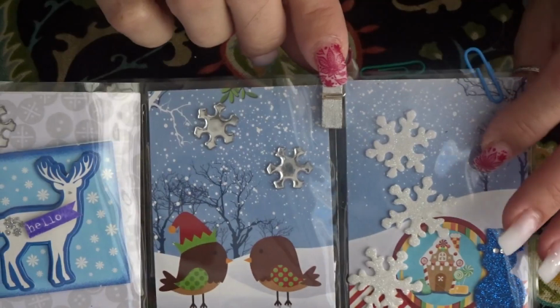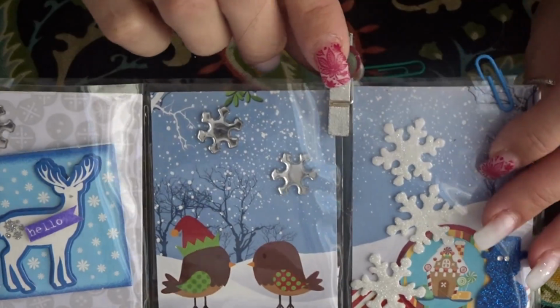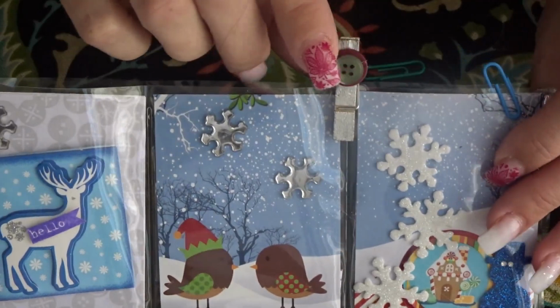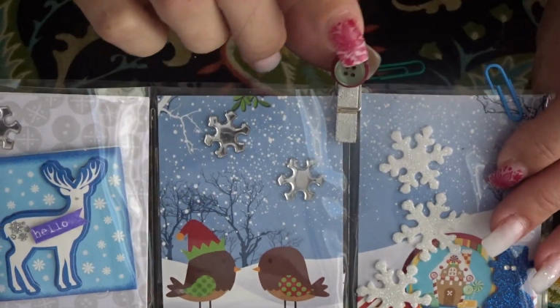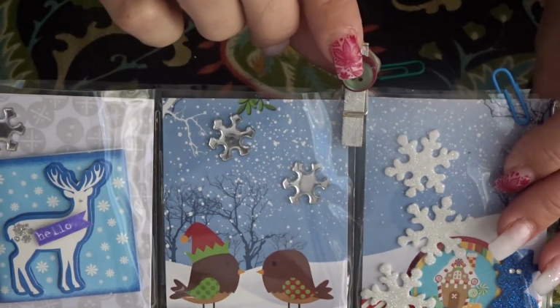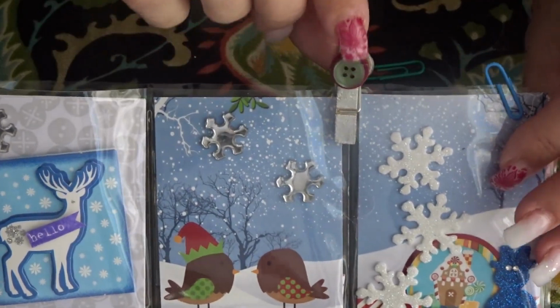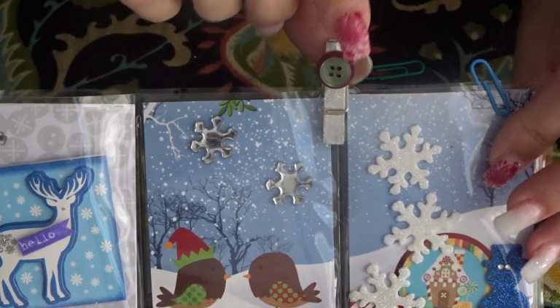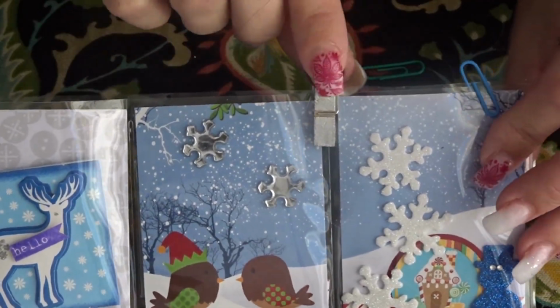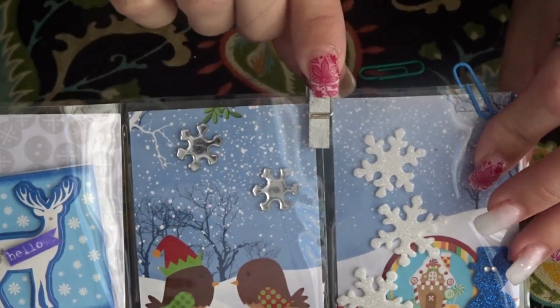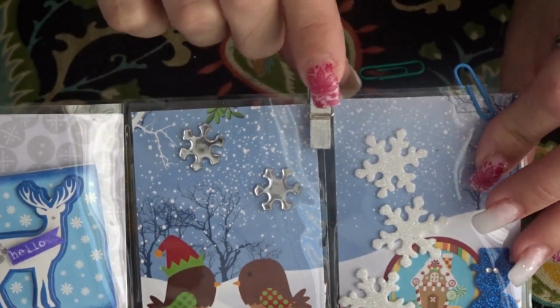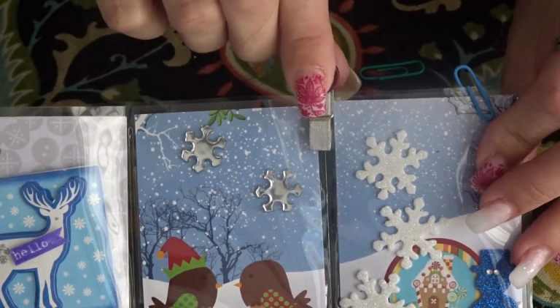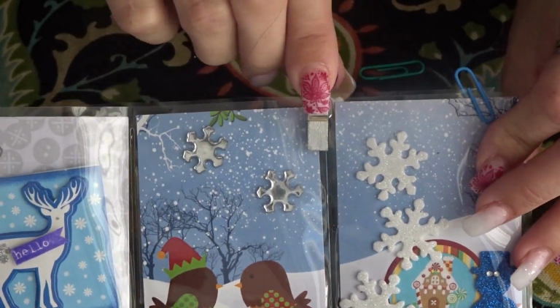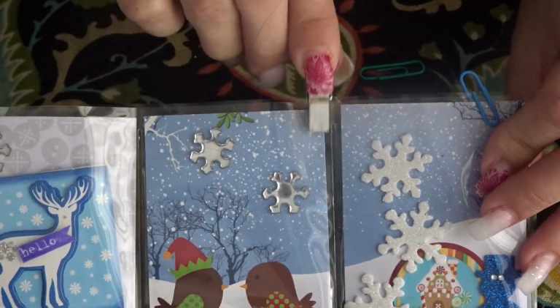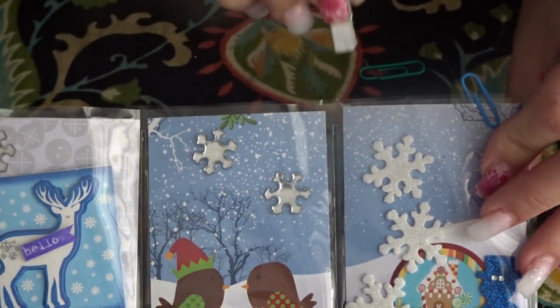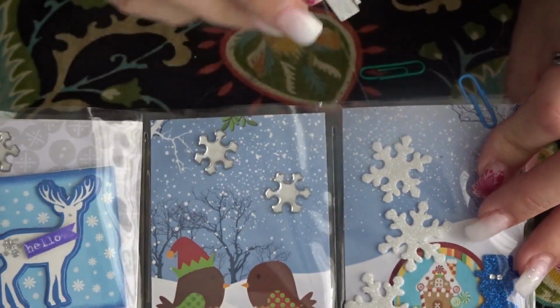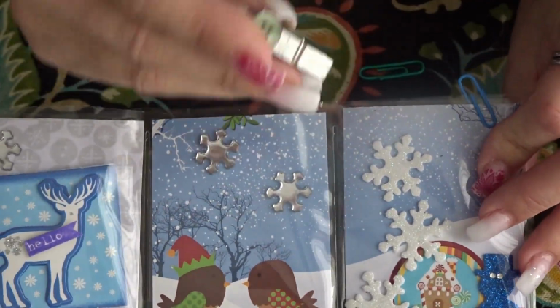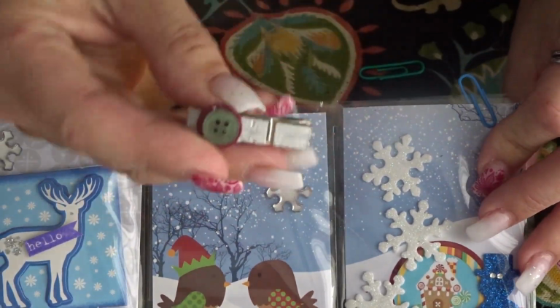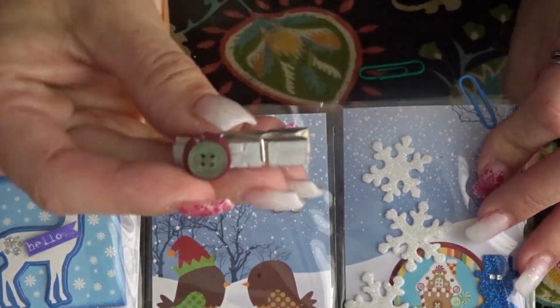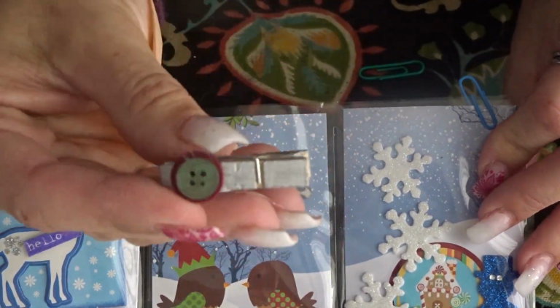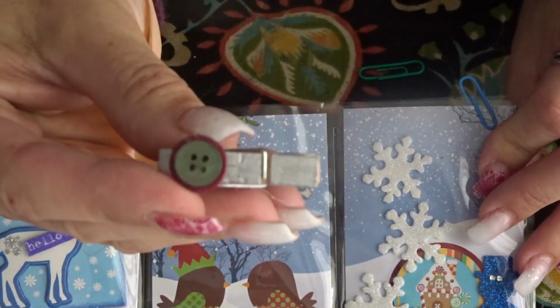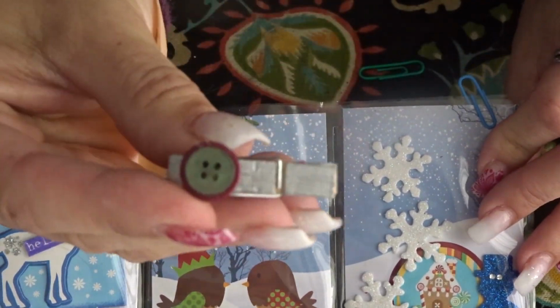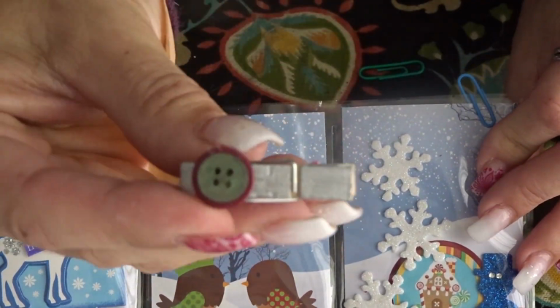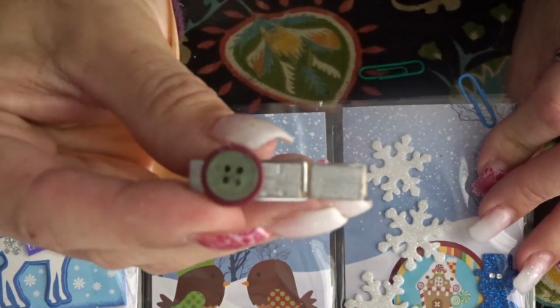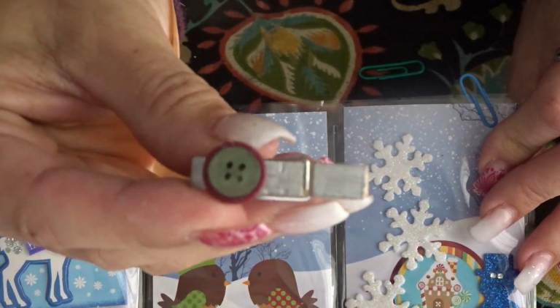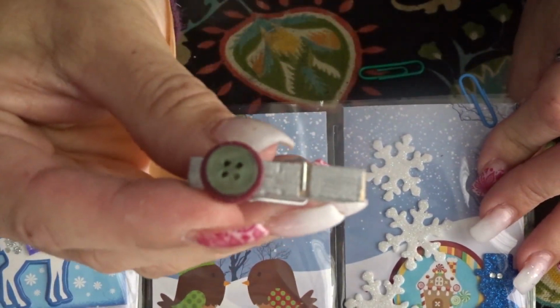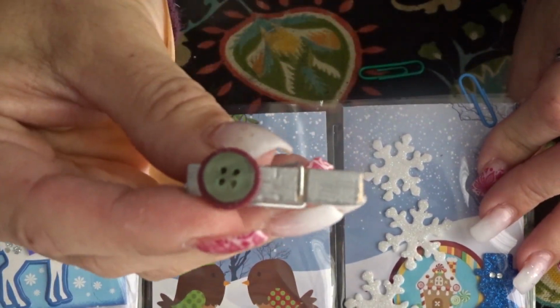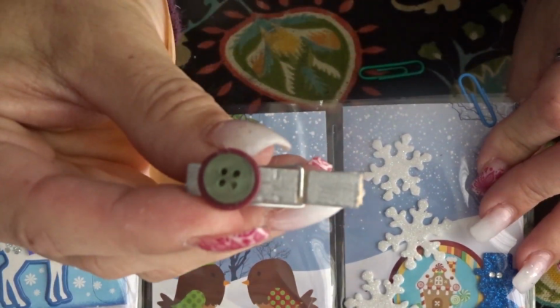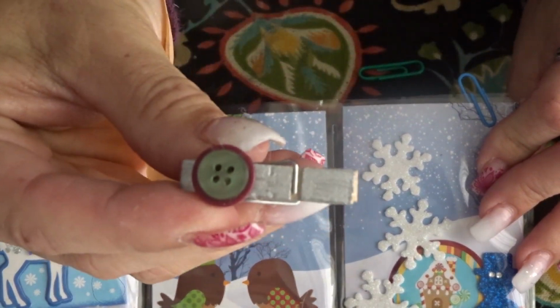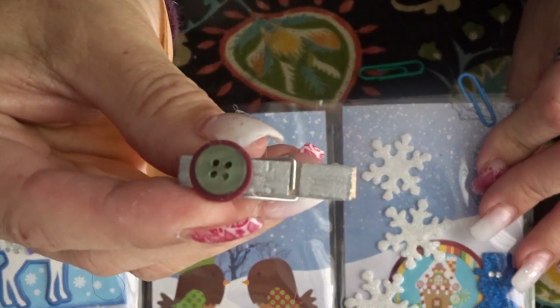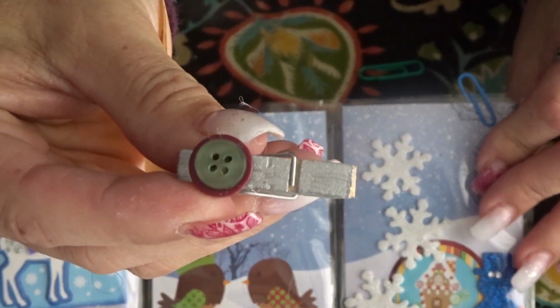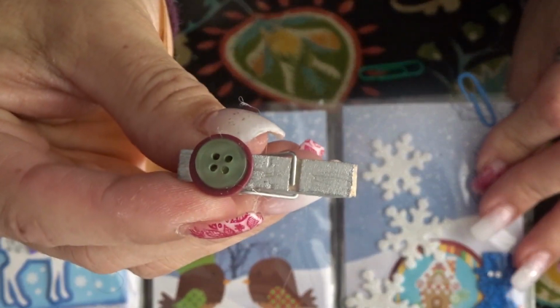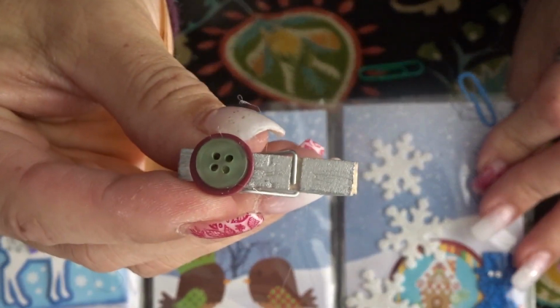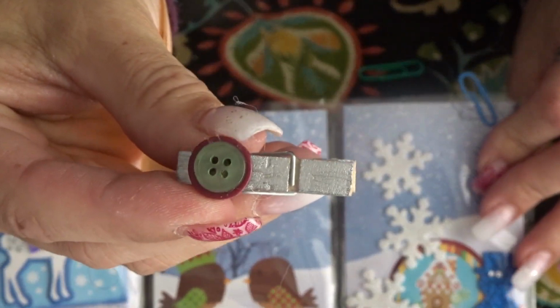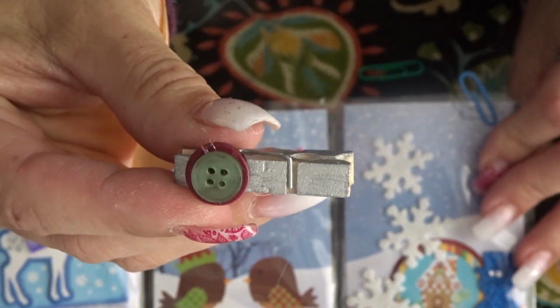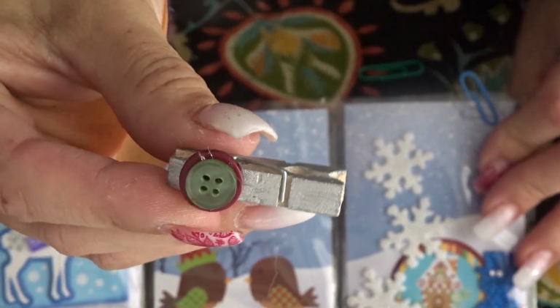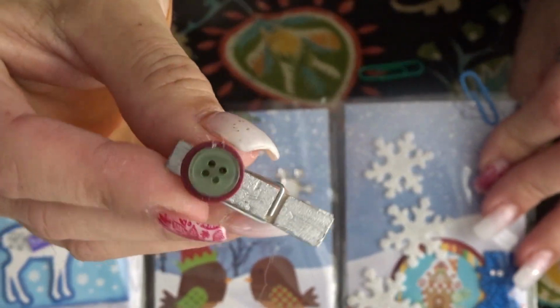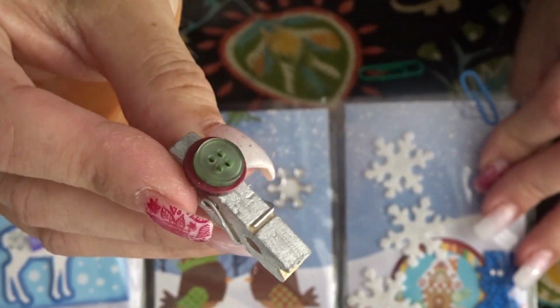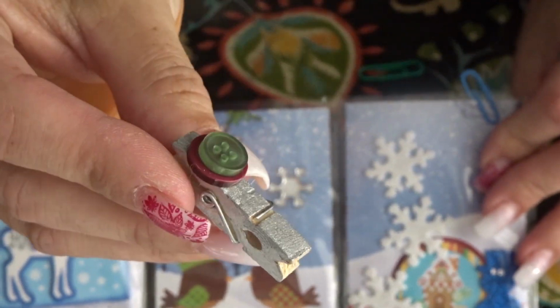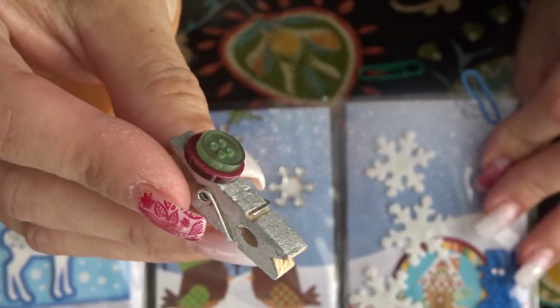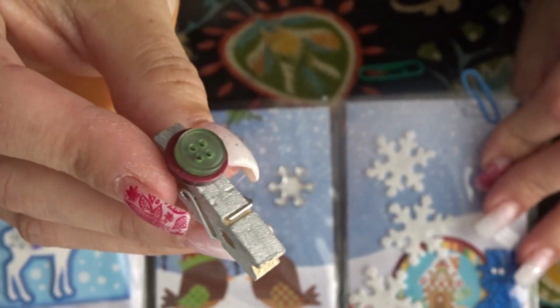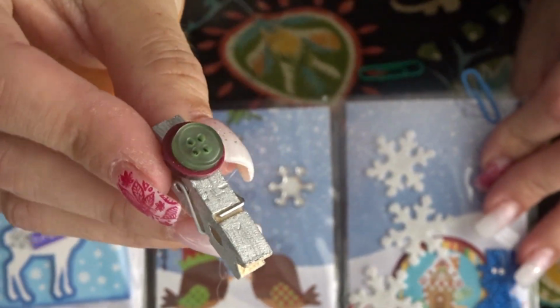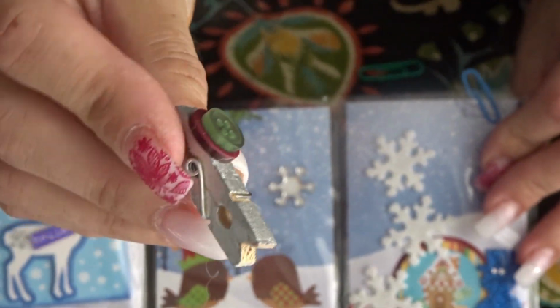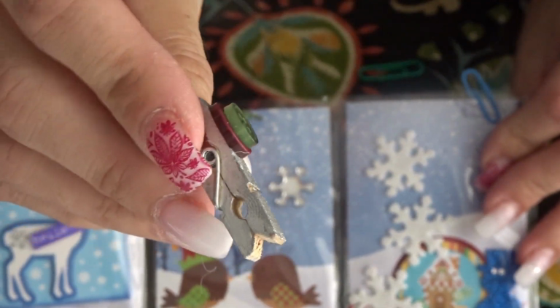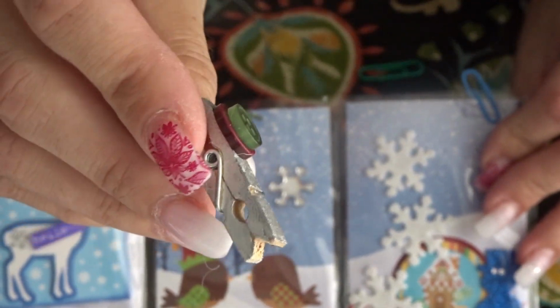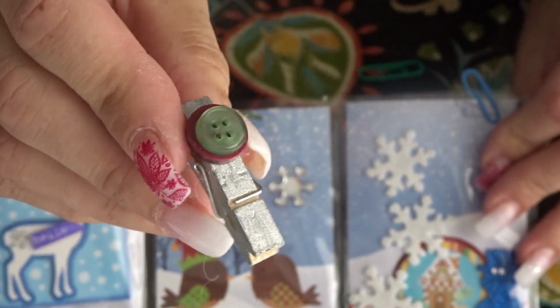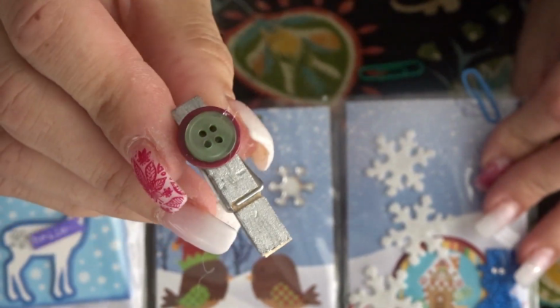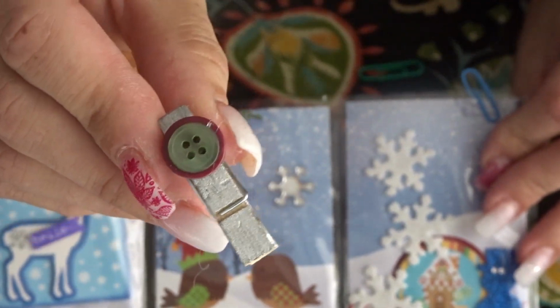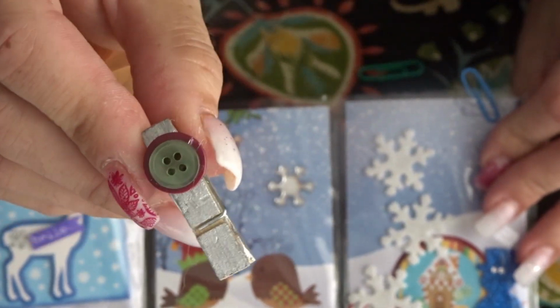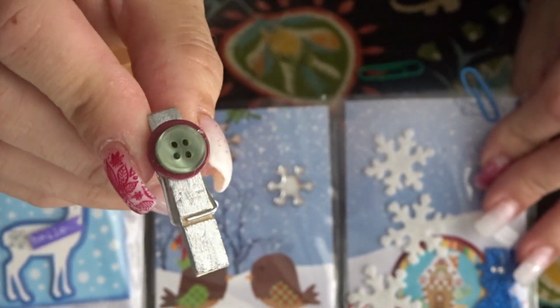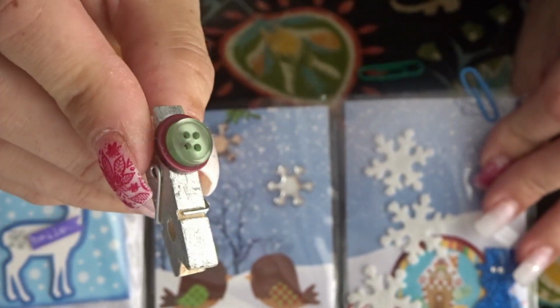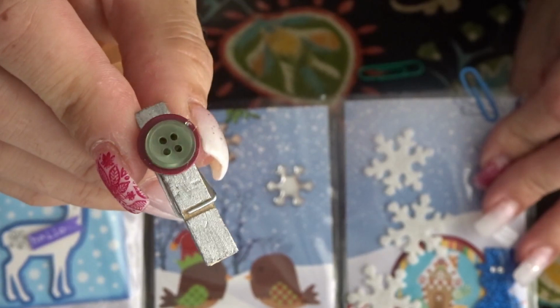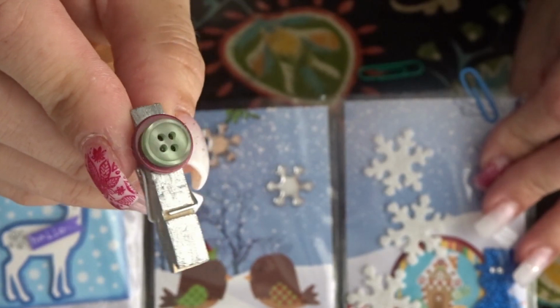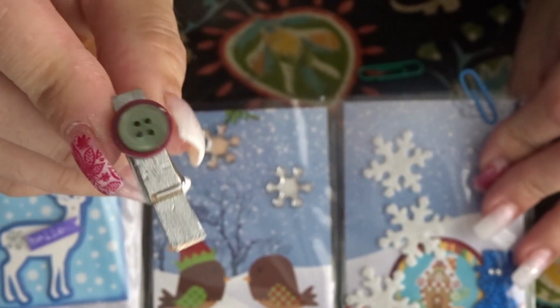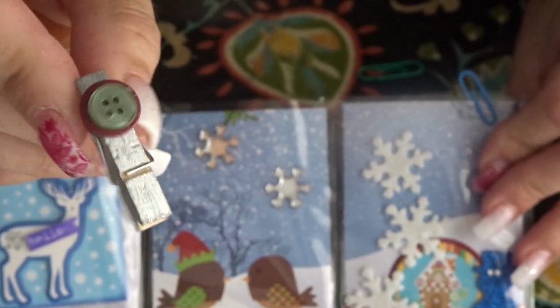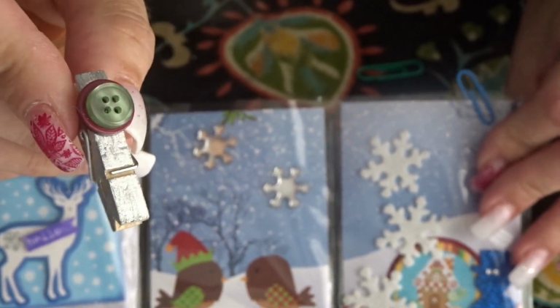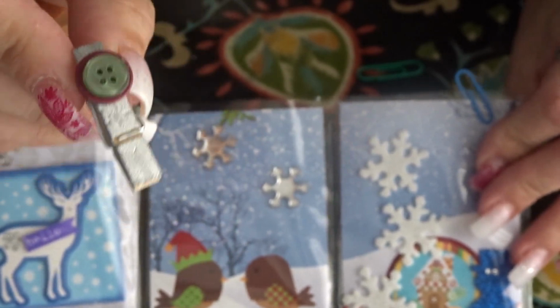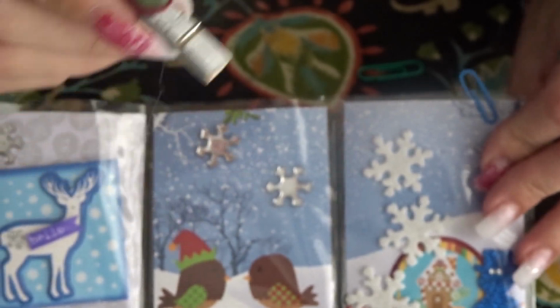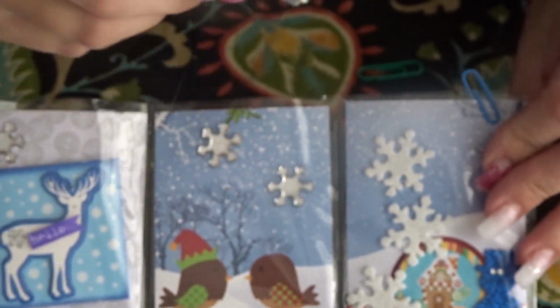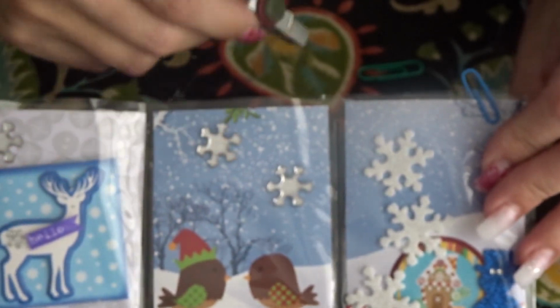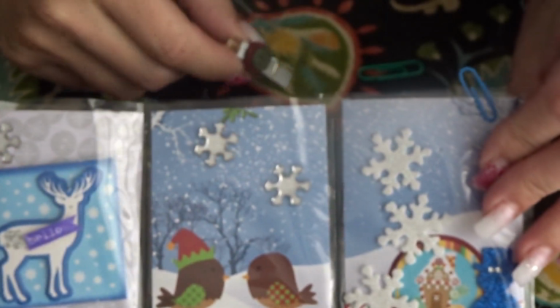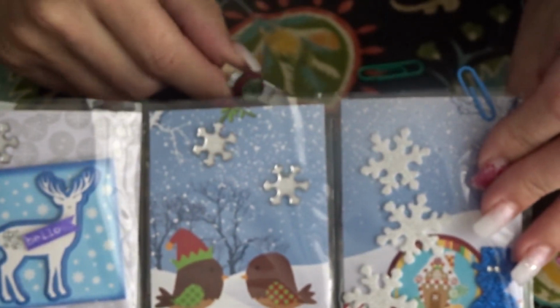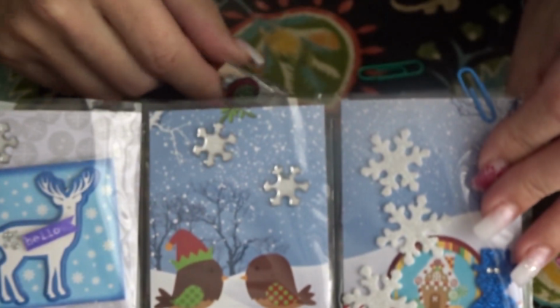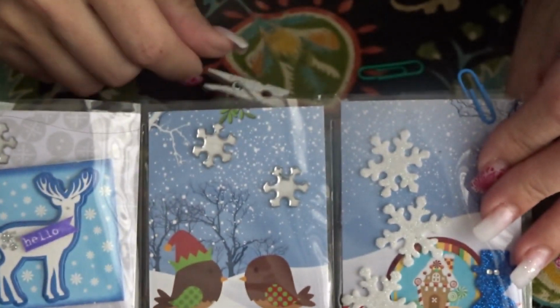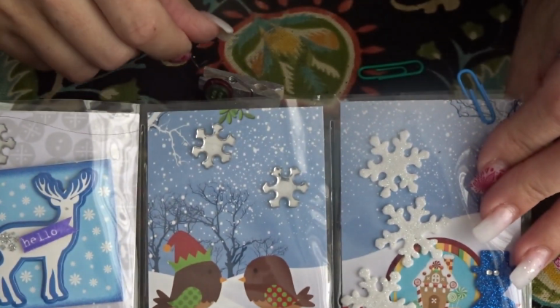I did create this little clip here. I painted it silver and added some buttons just to make it look a little cute.